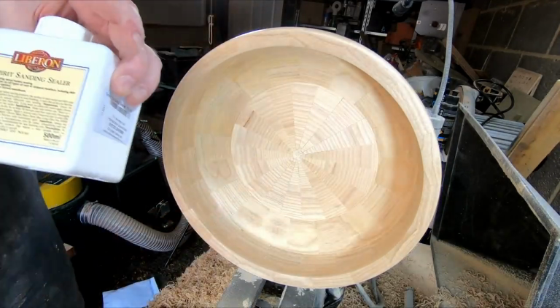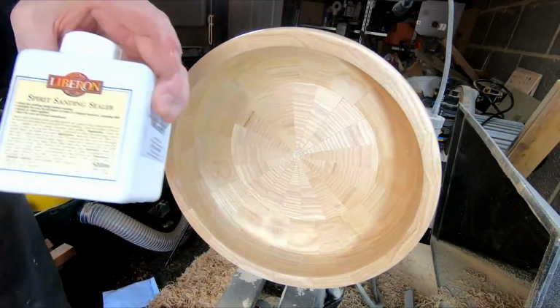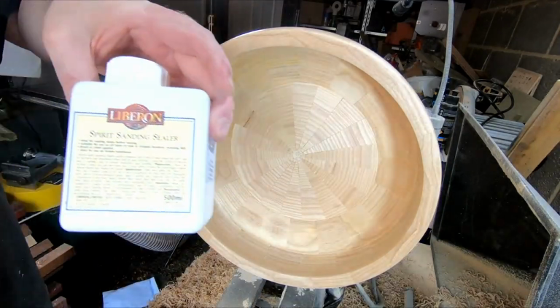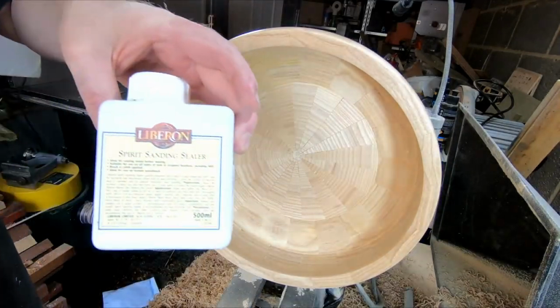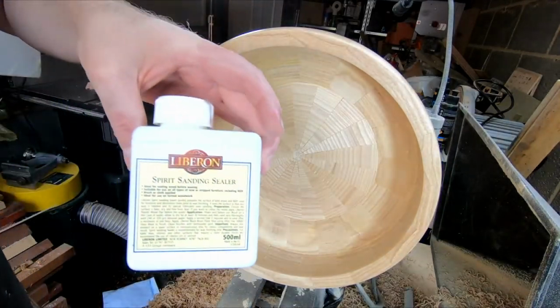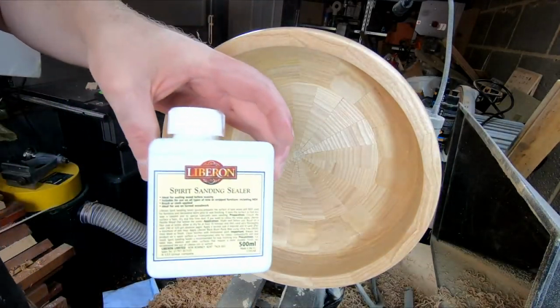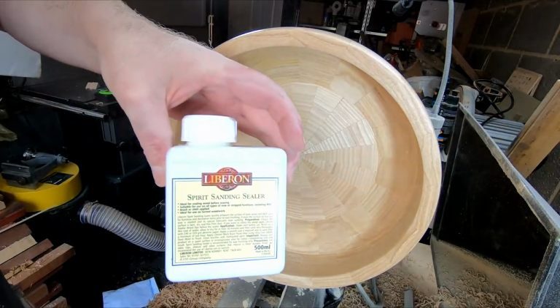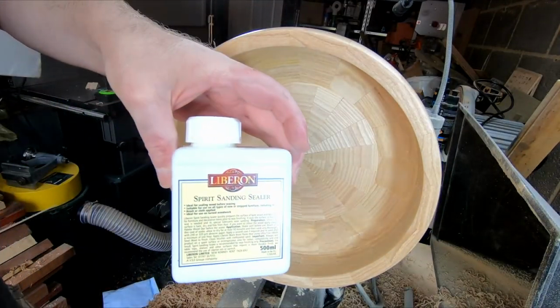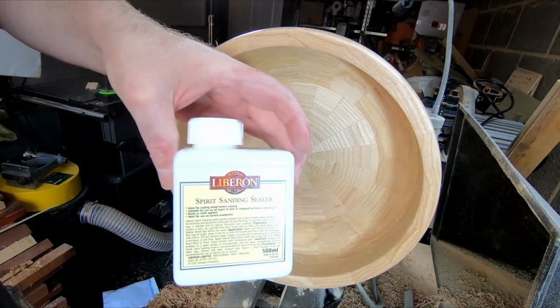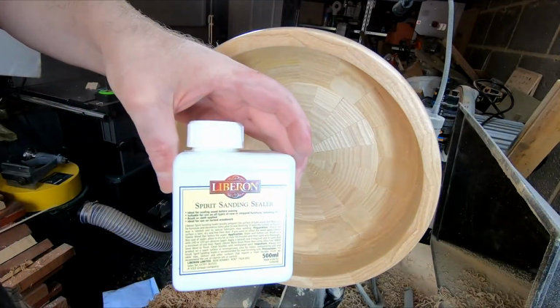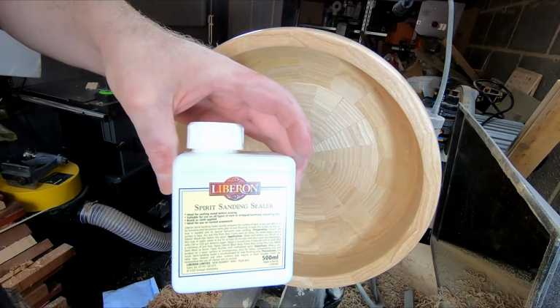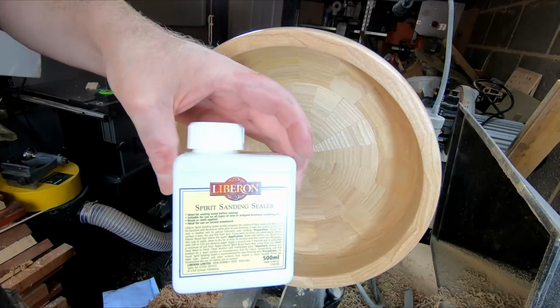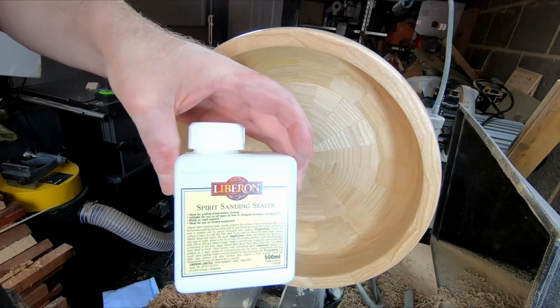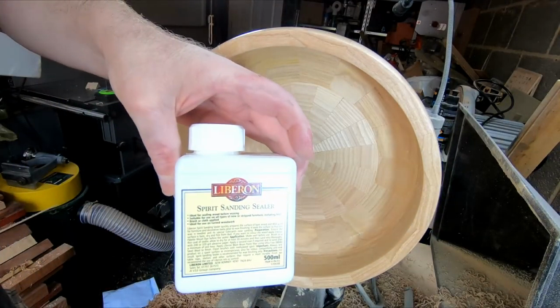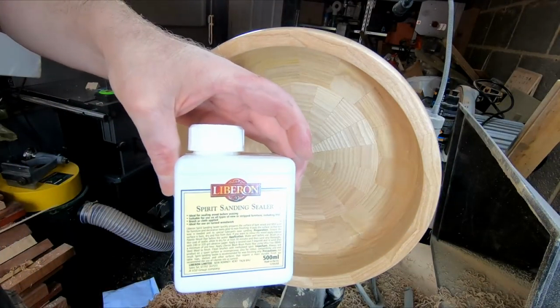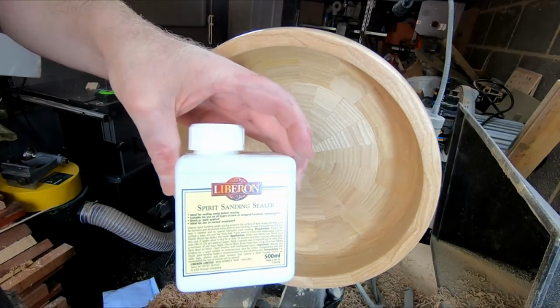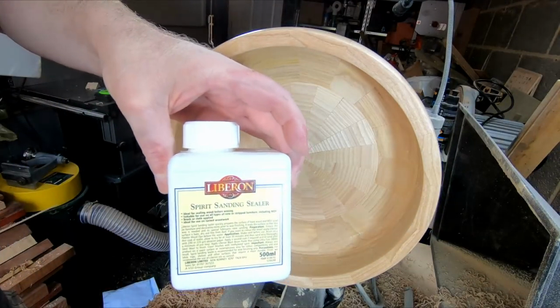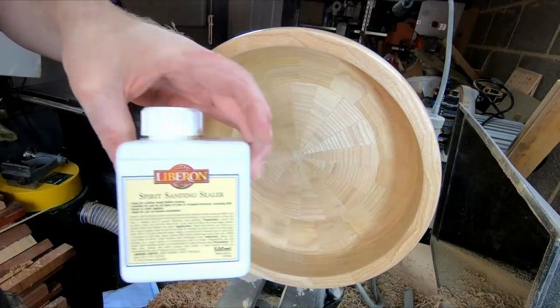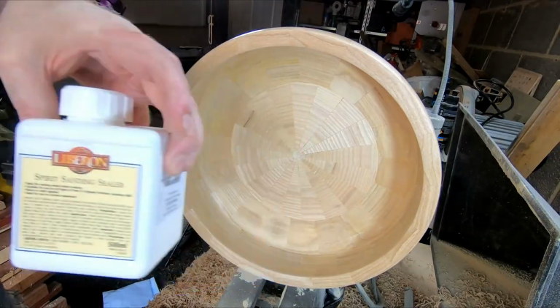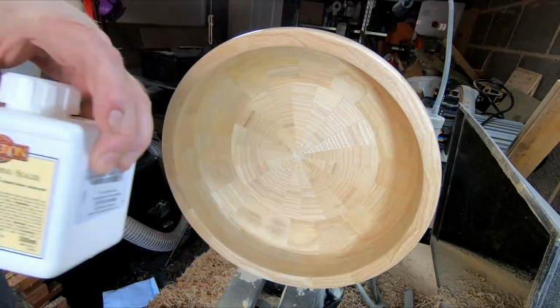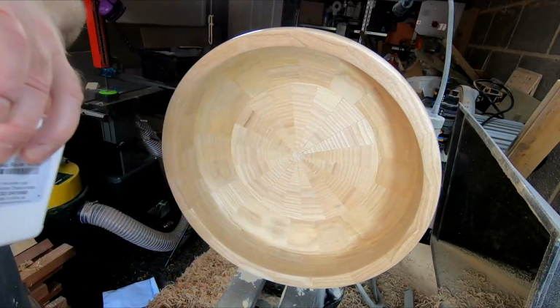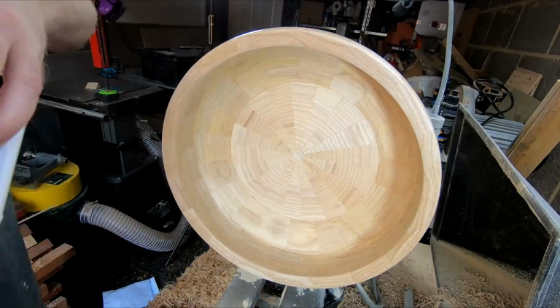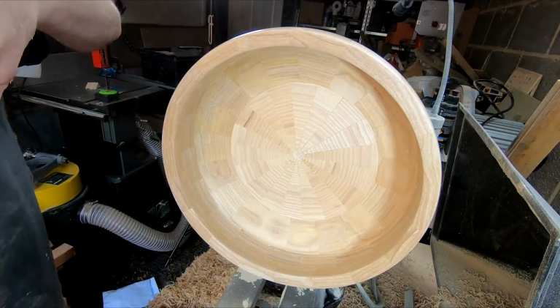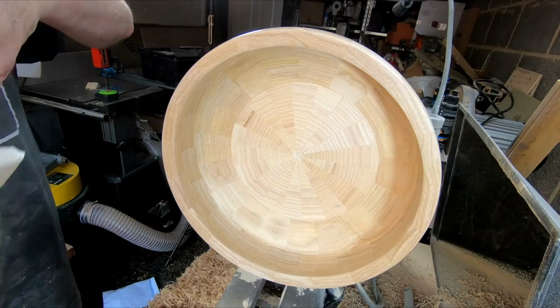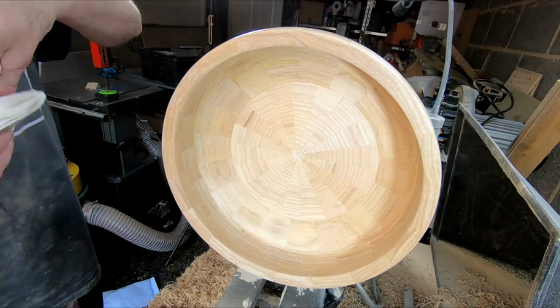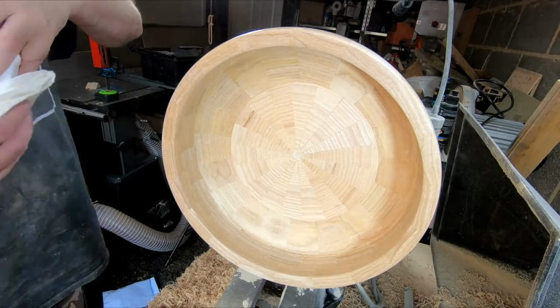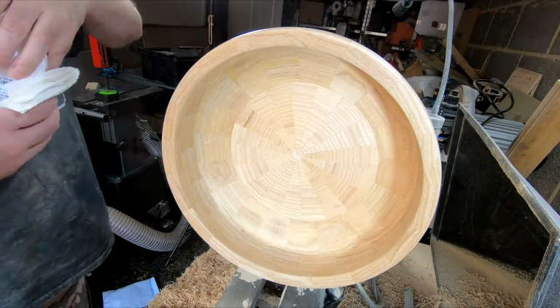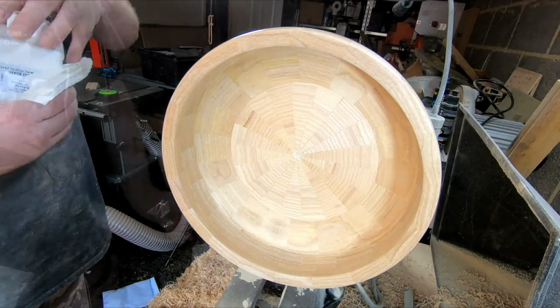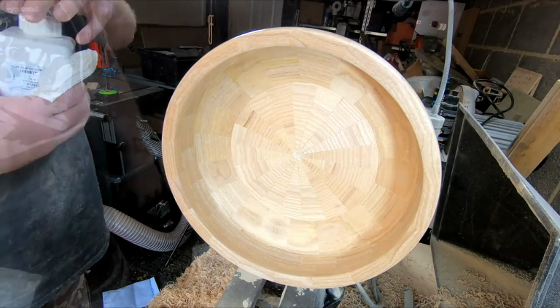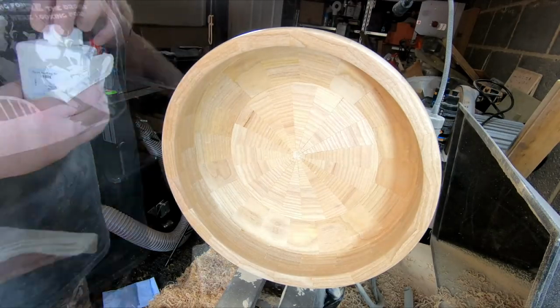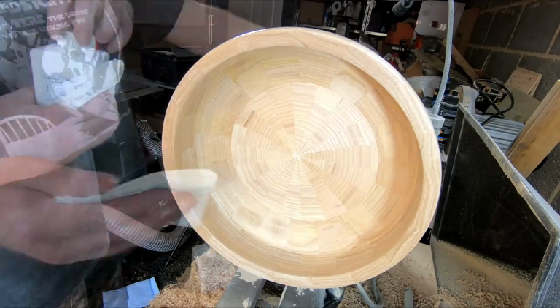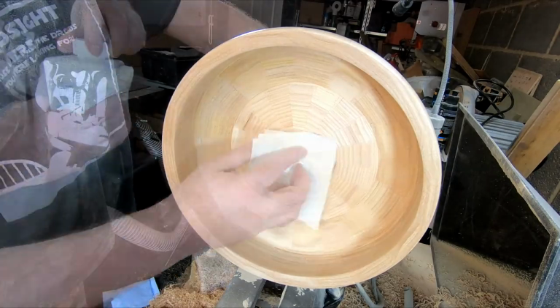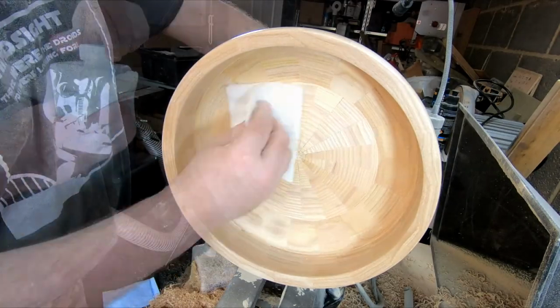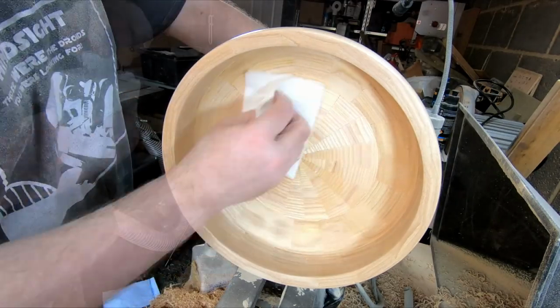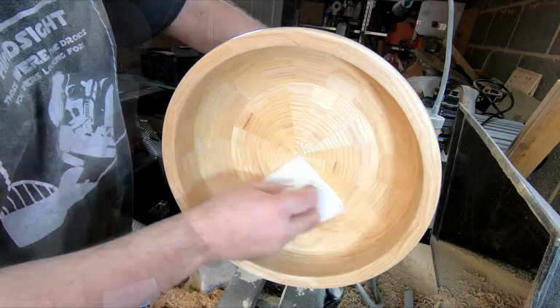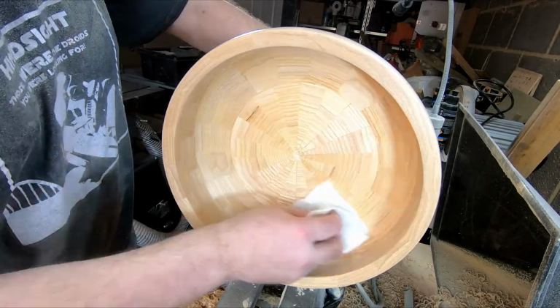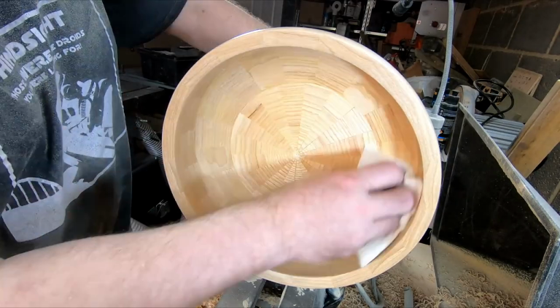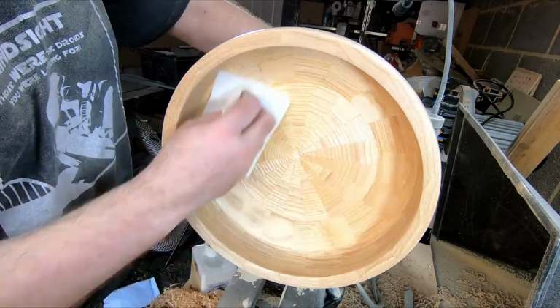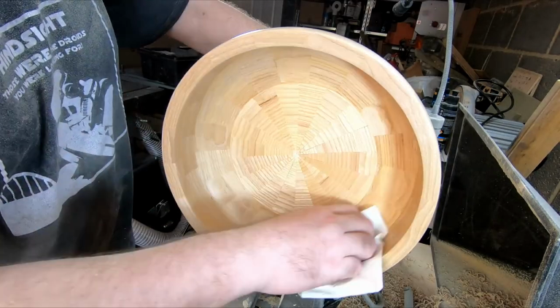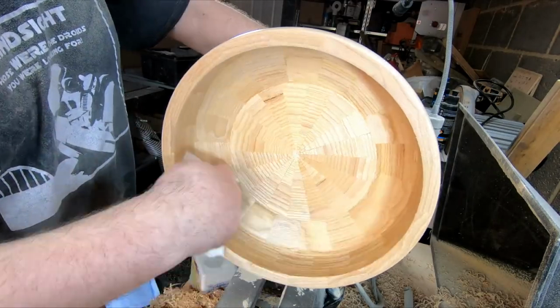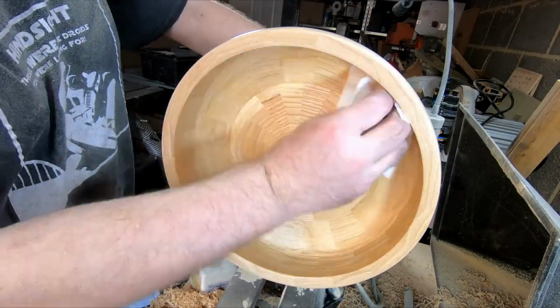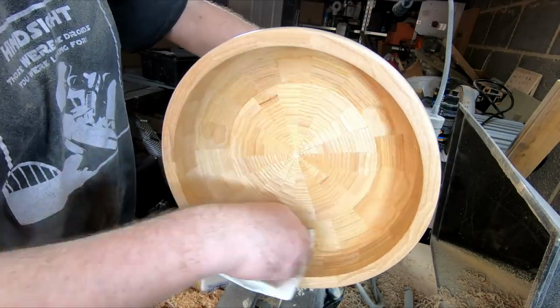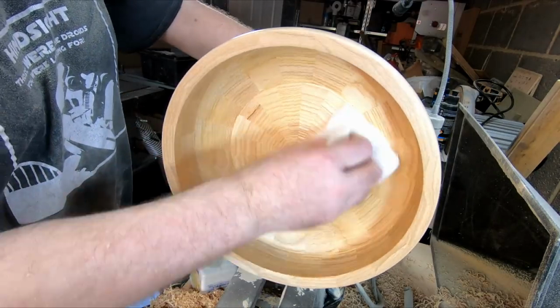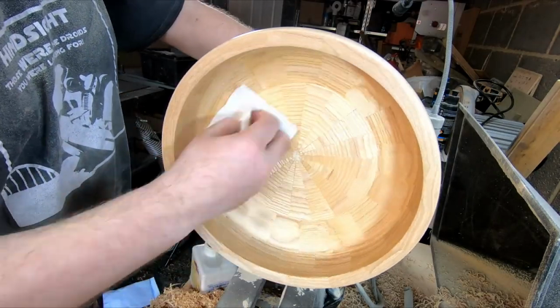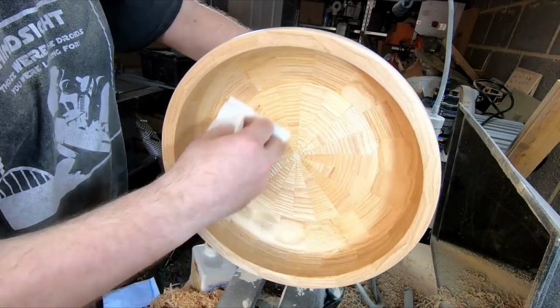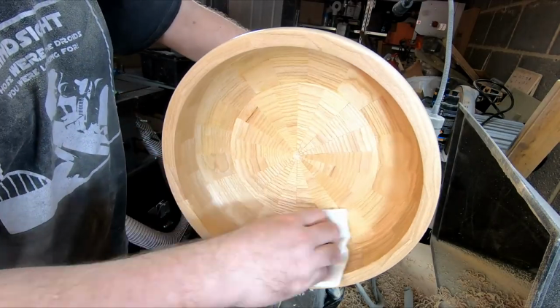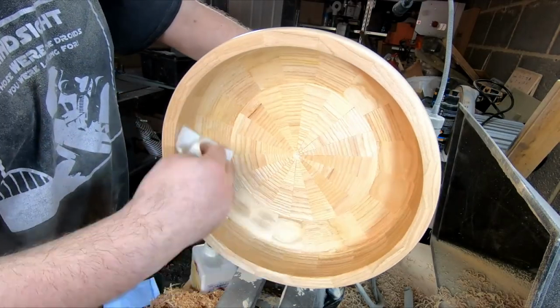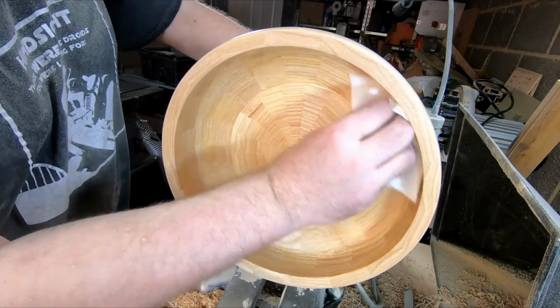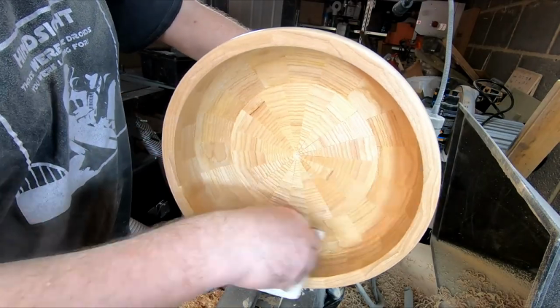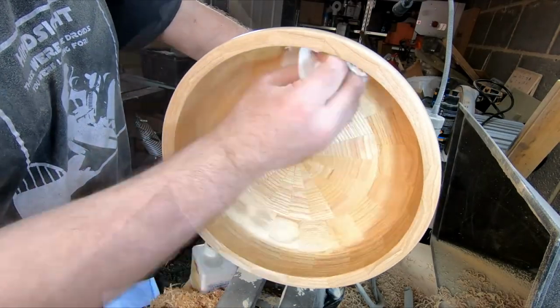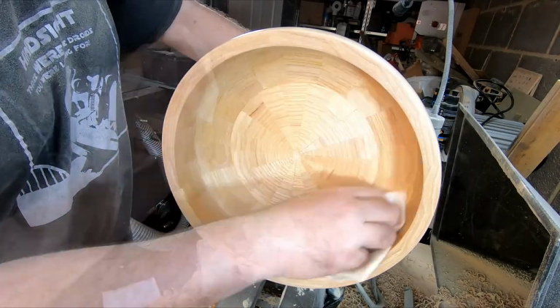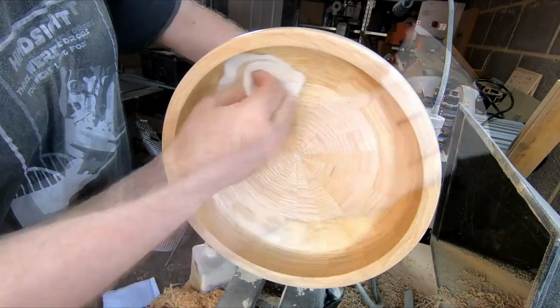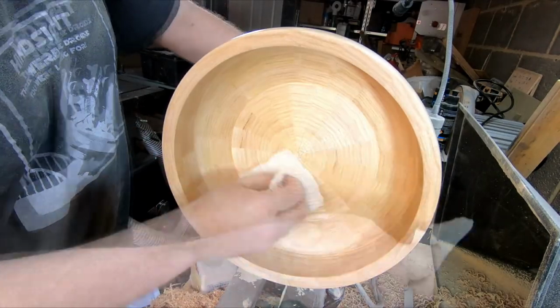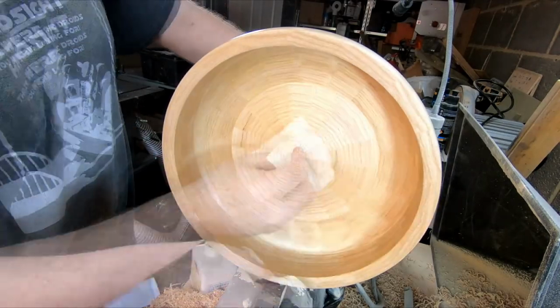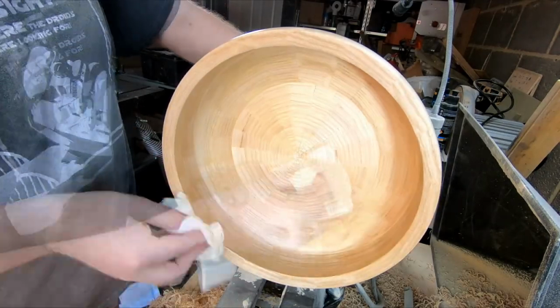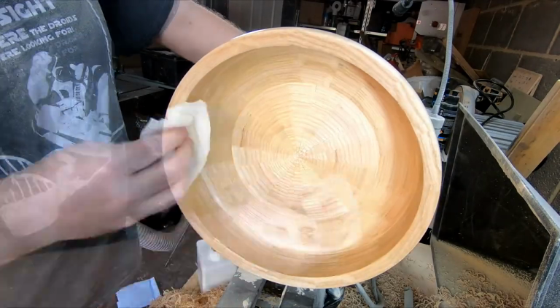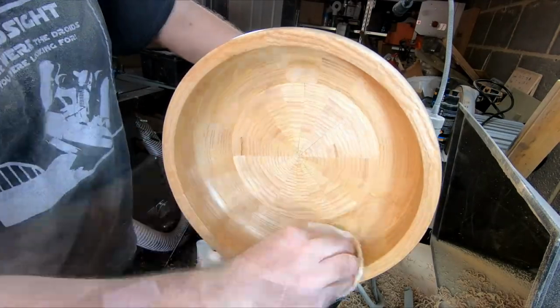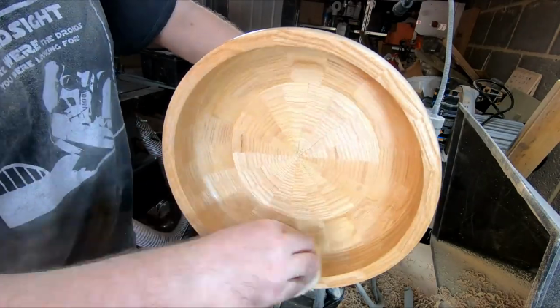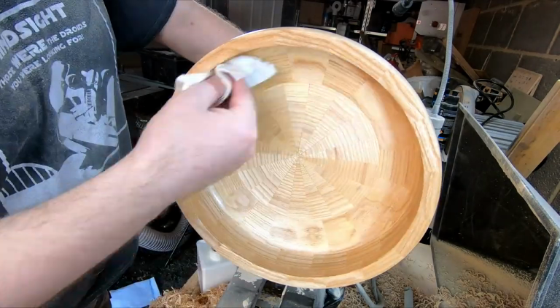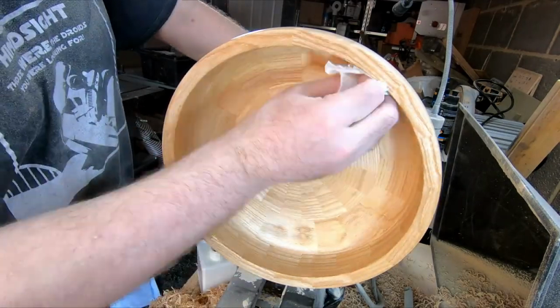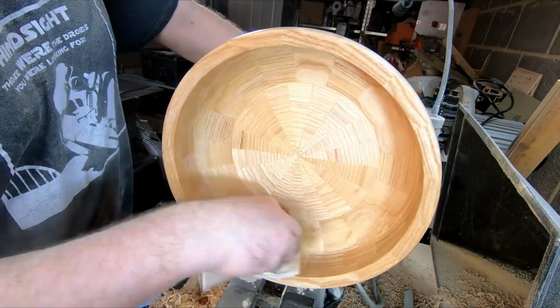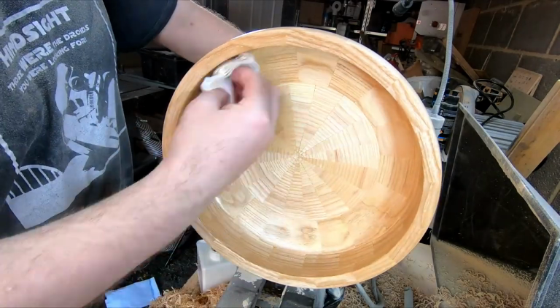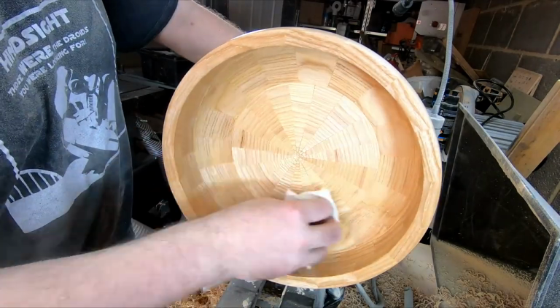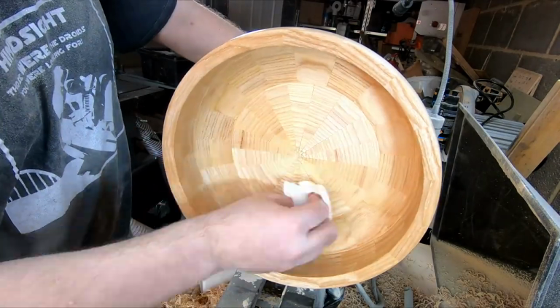Sanding done, I applied two thorough coats of sanding sealer, which I de-nibbed with a non-abrasive scotch pad.